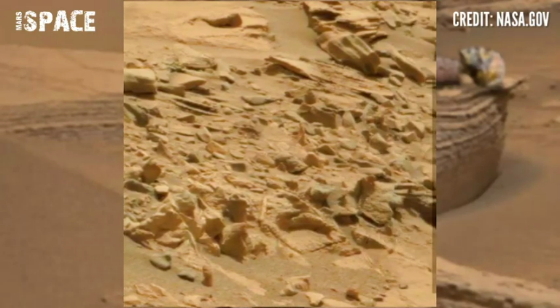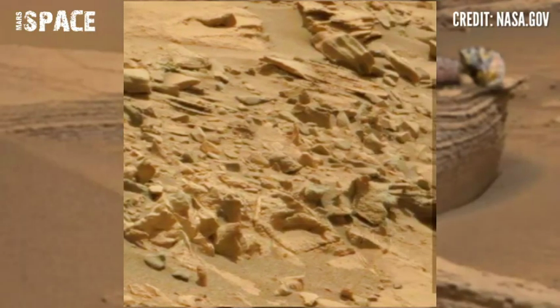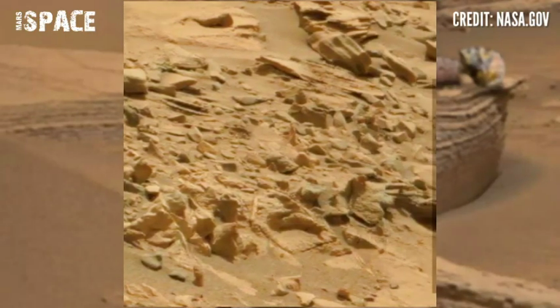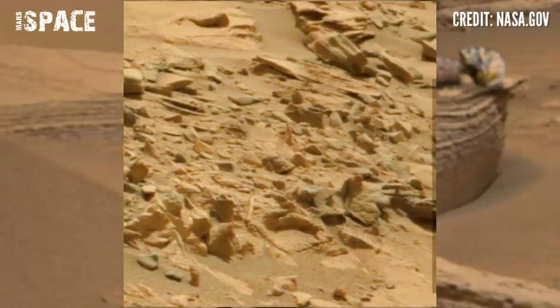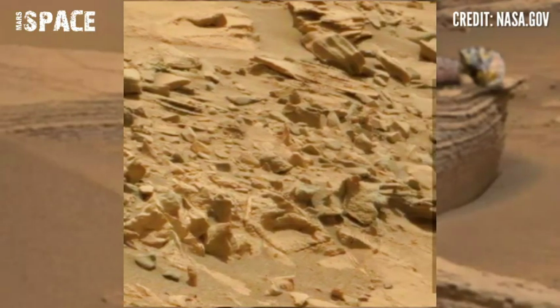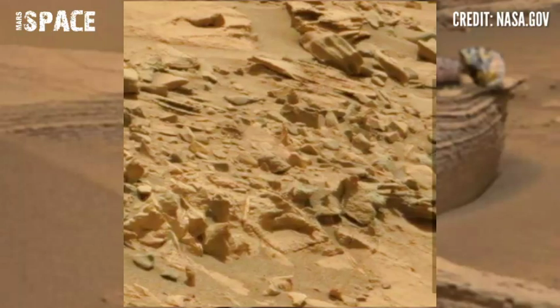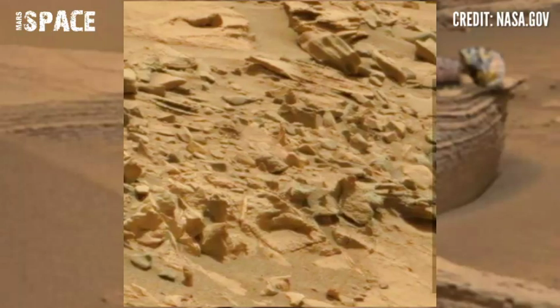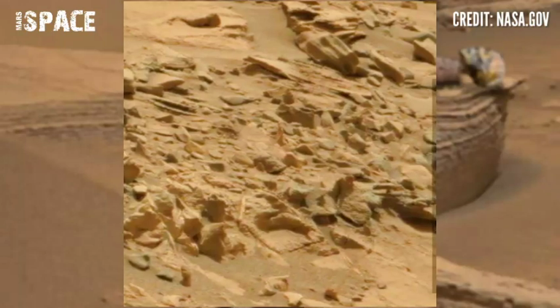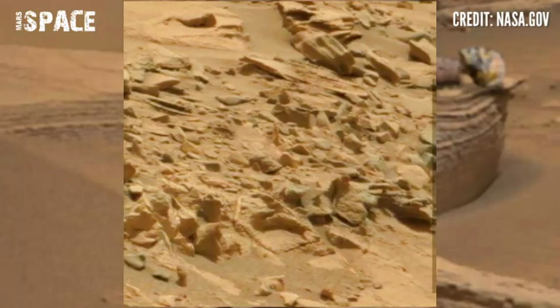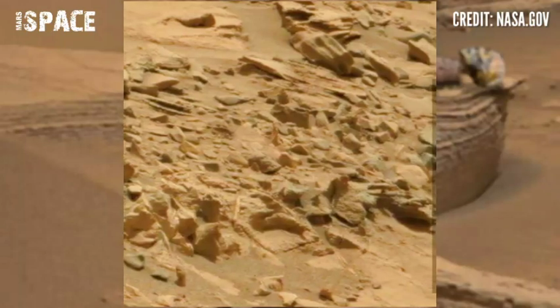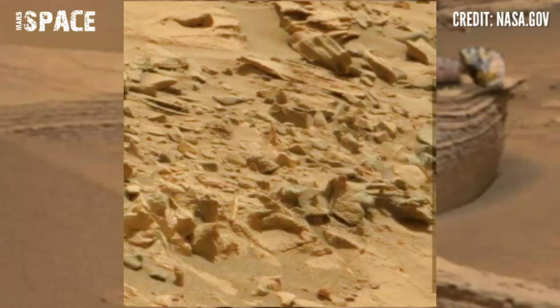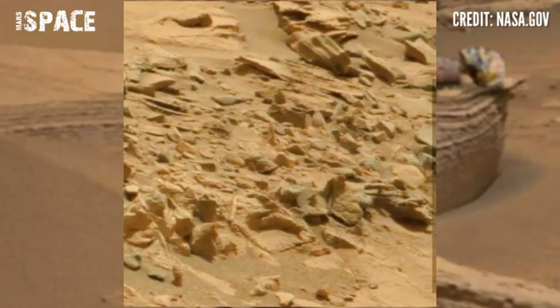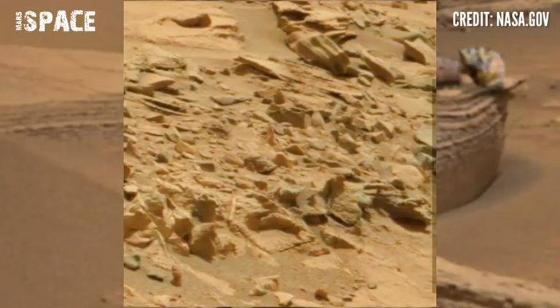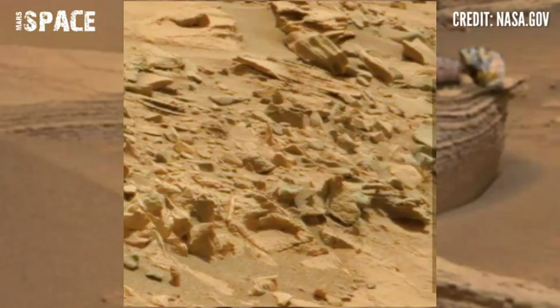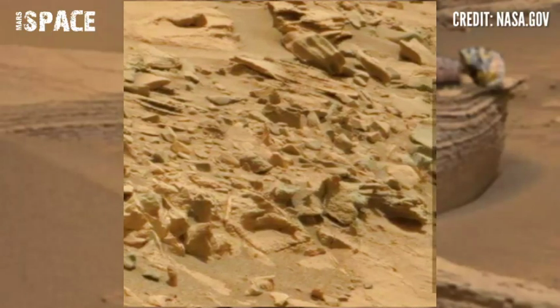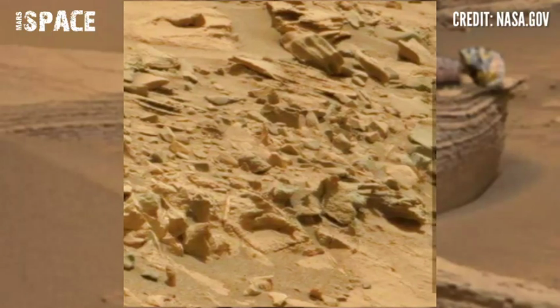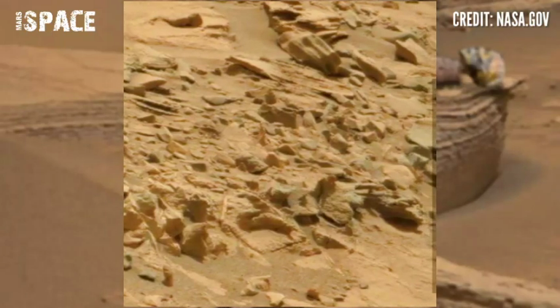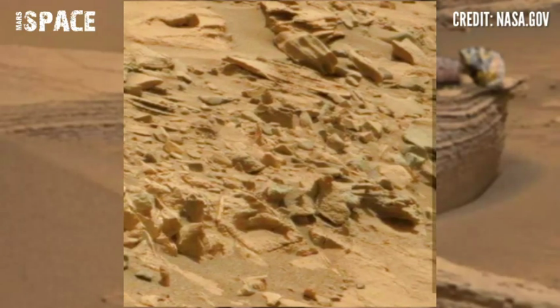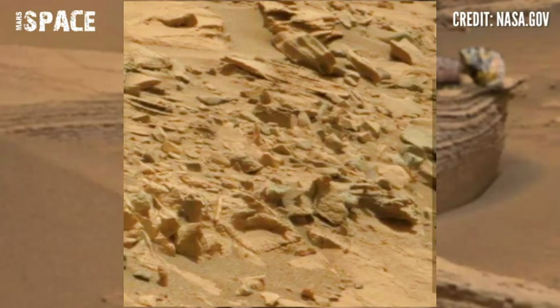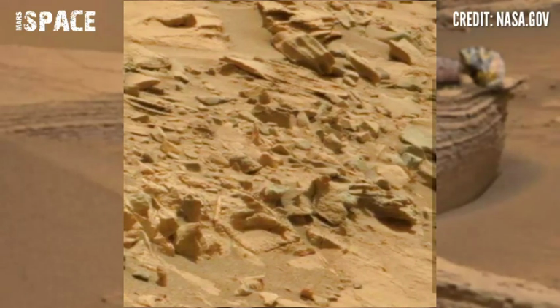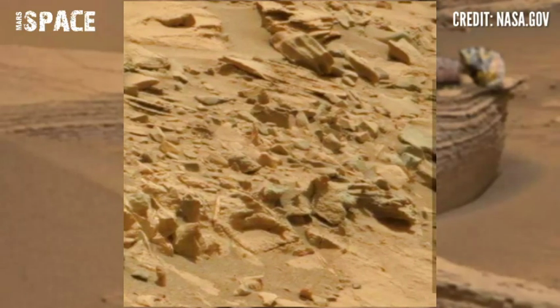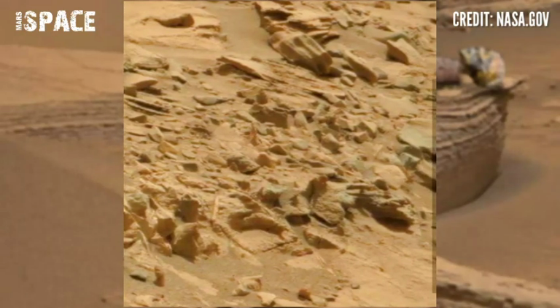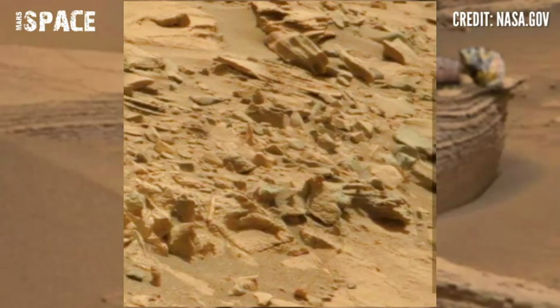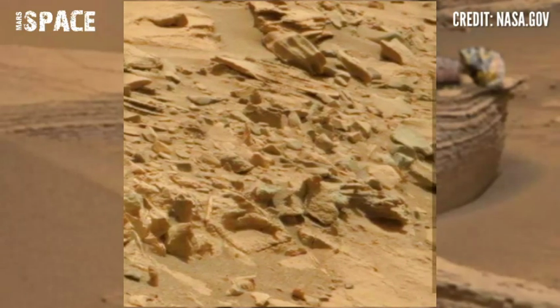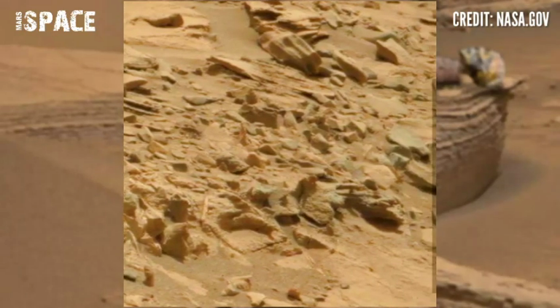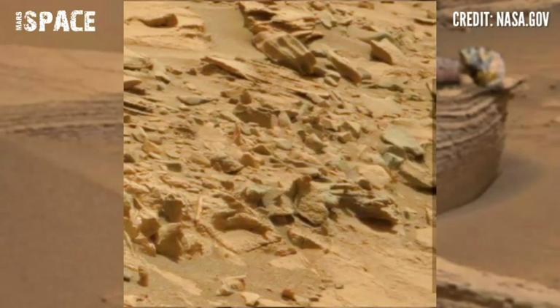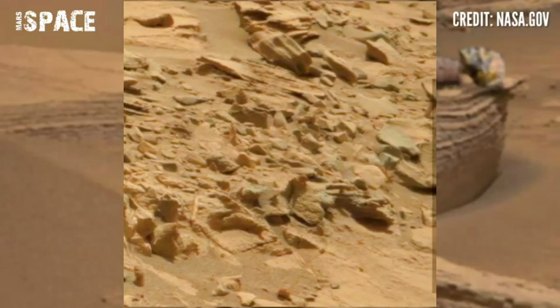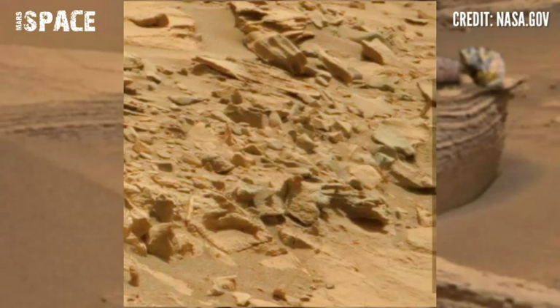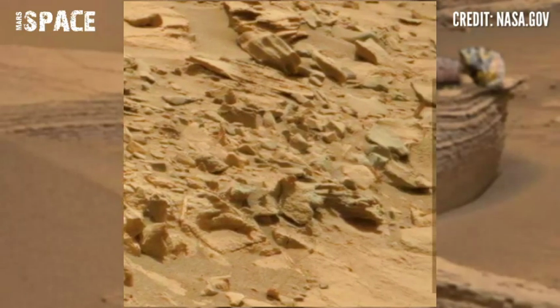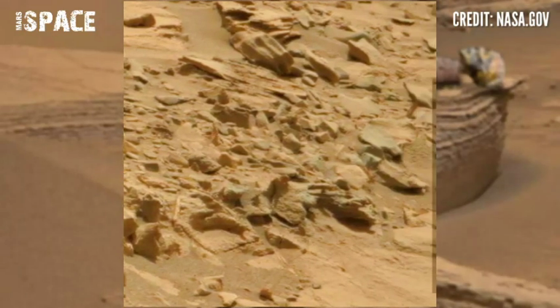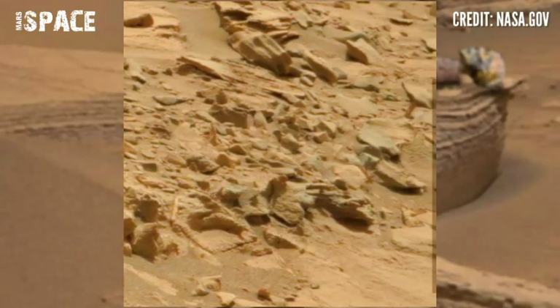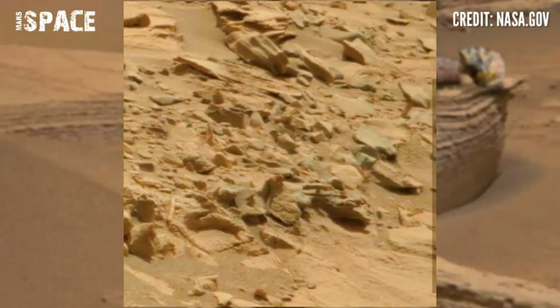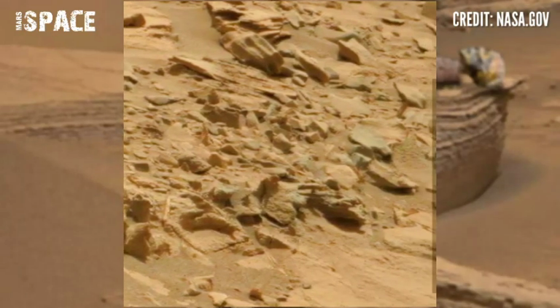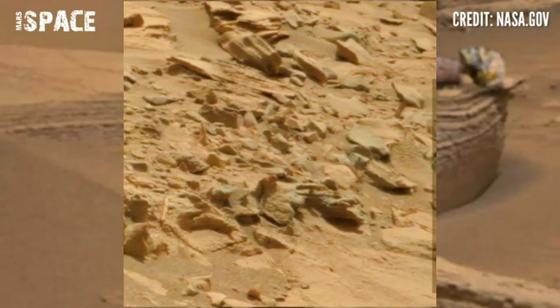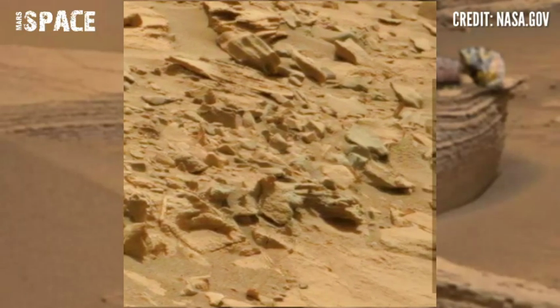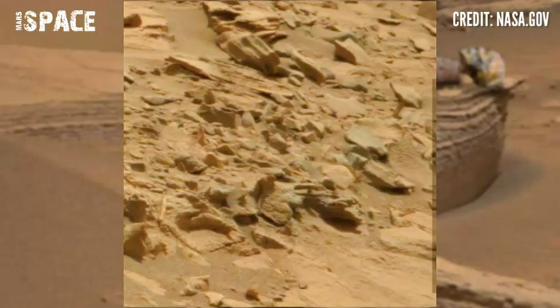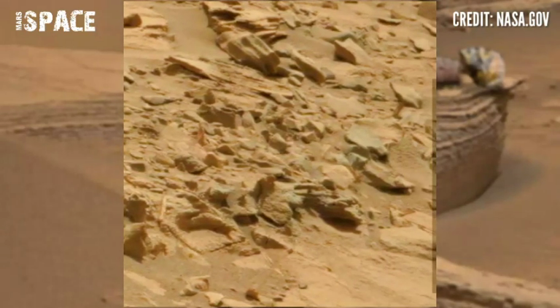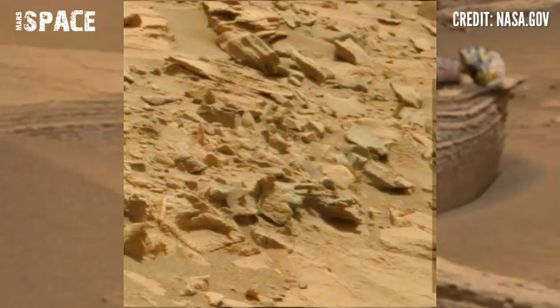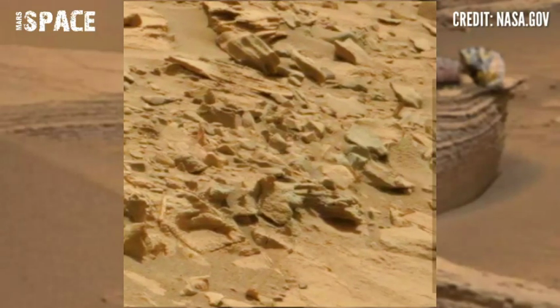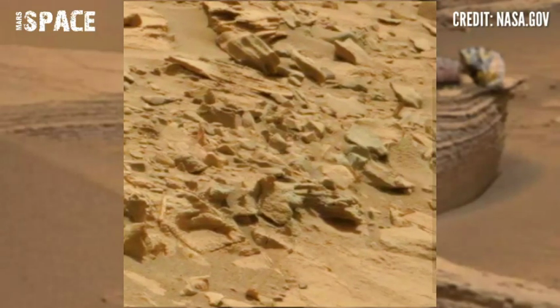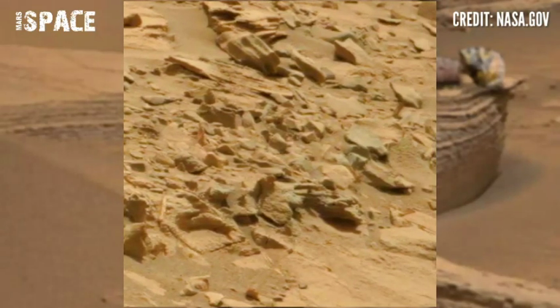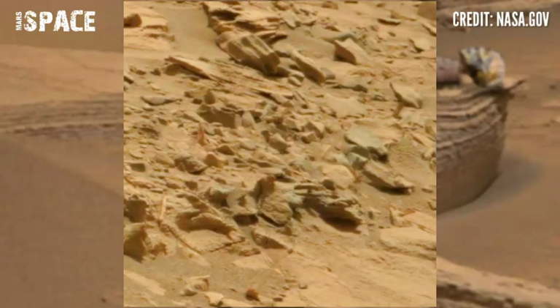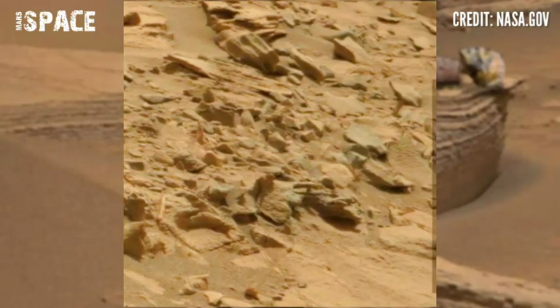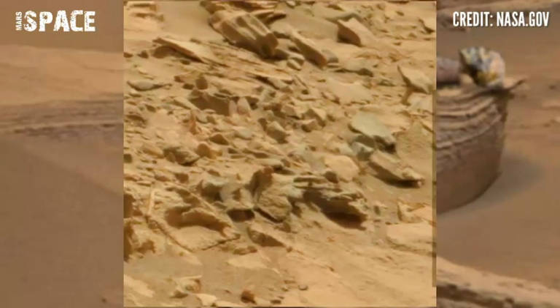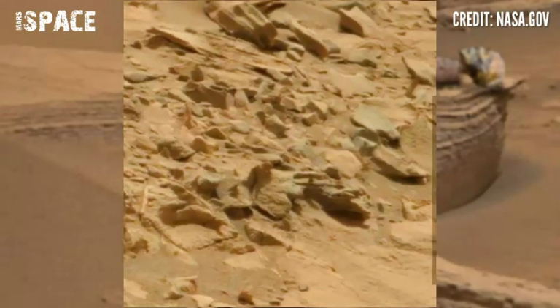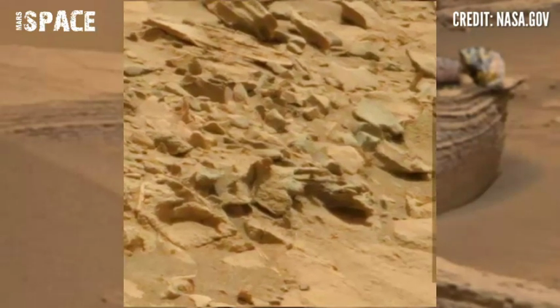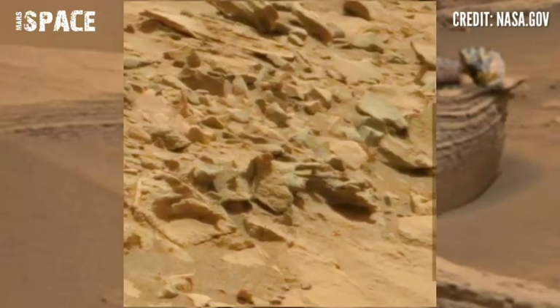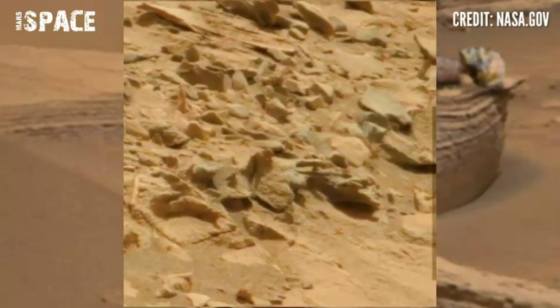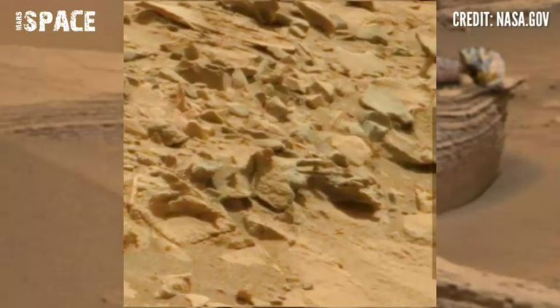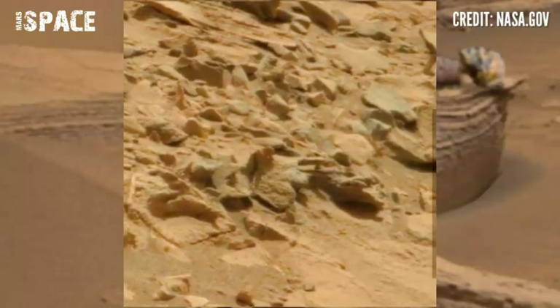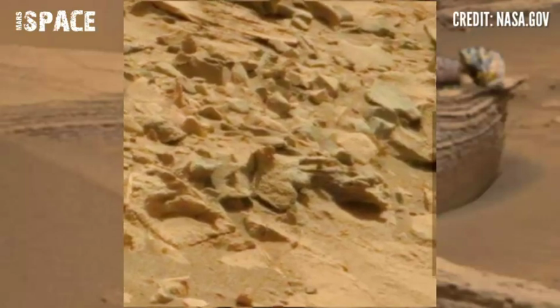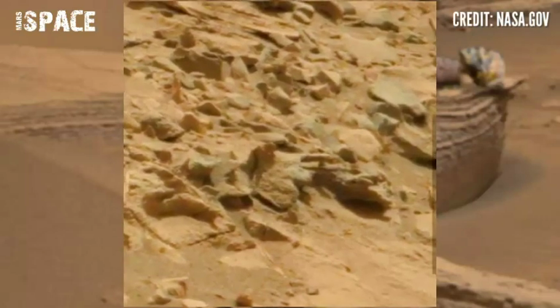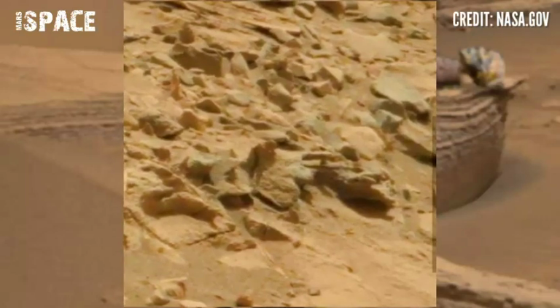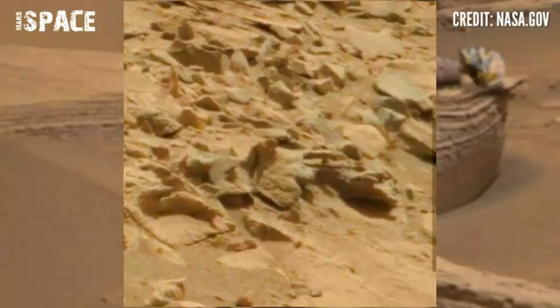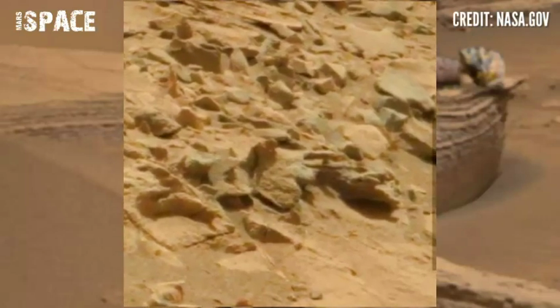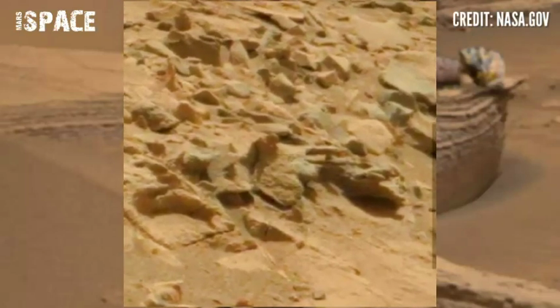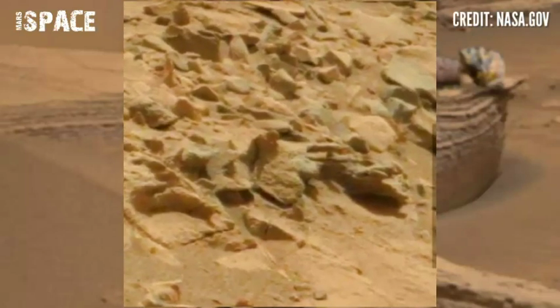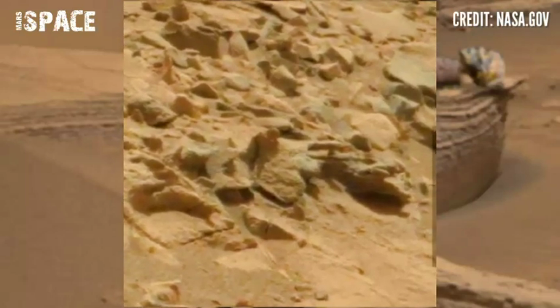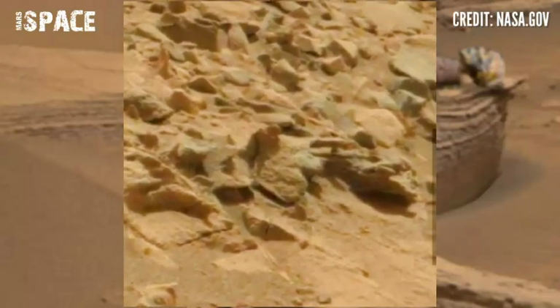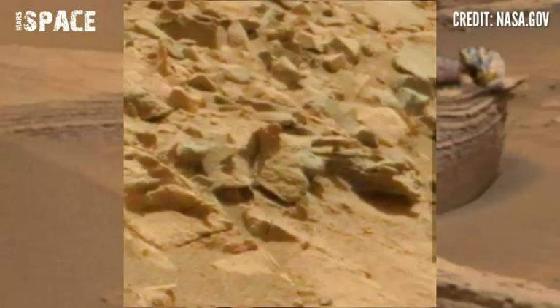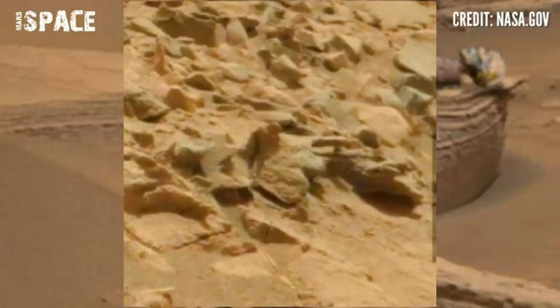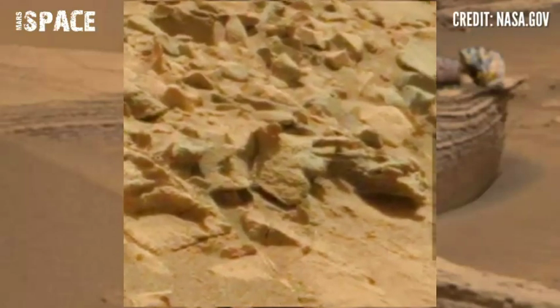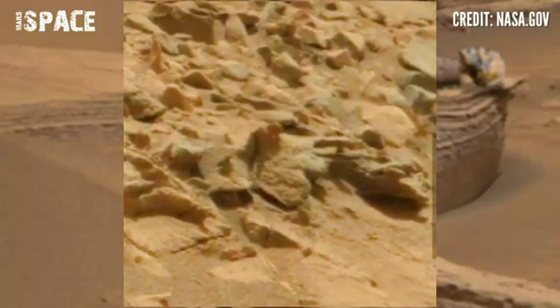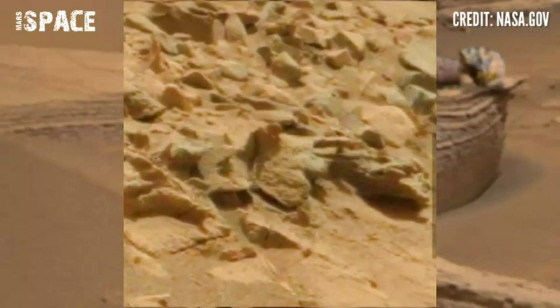The rovers were targeted to sites on opposite sides of Mars that looked like they were affected by liquid runoff in the past.